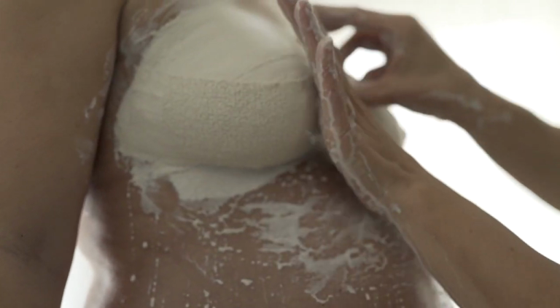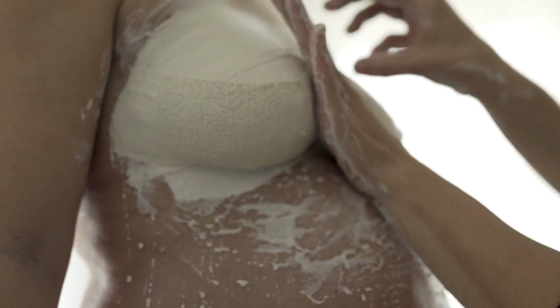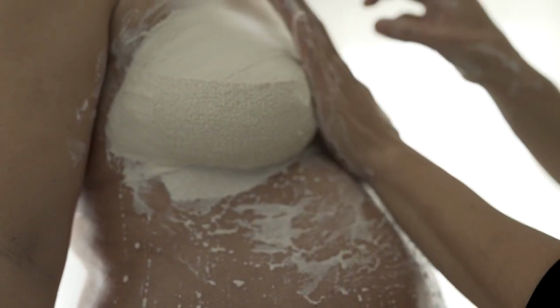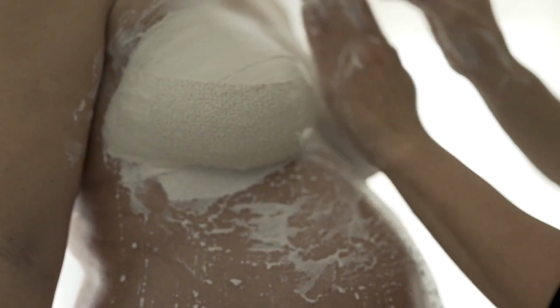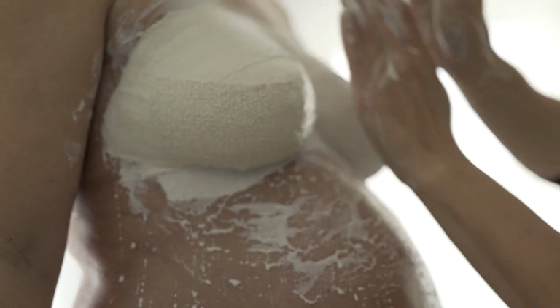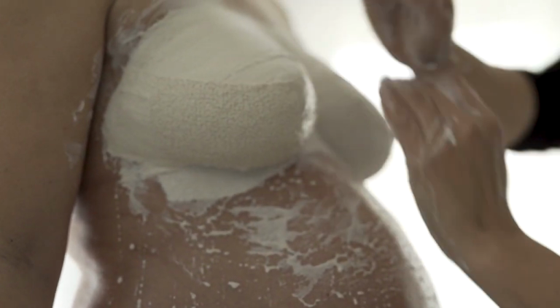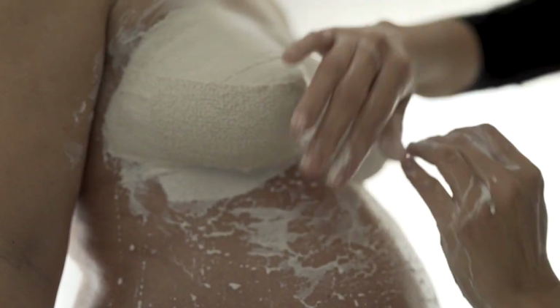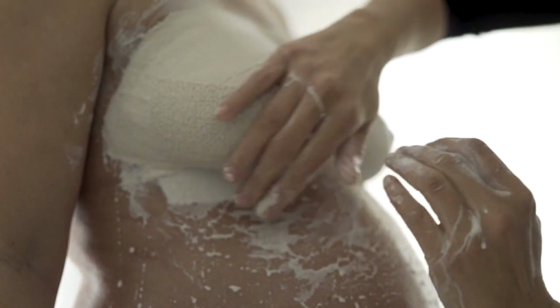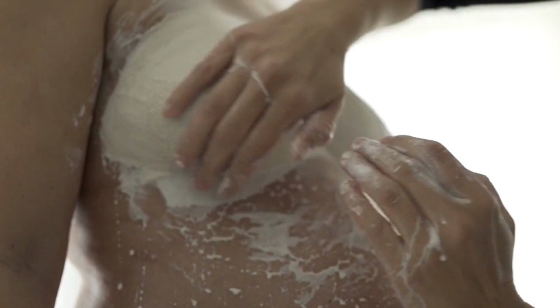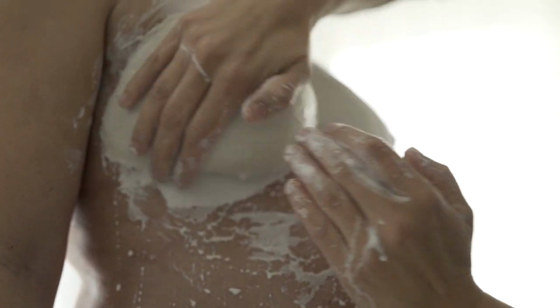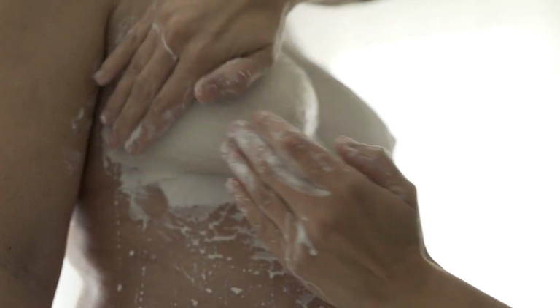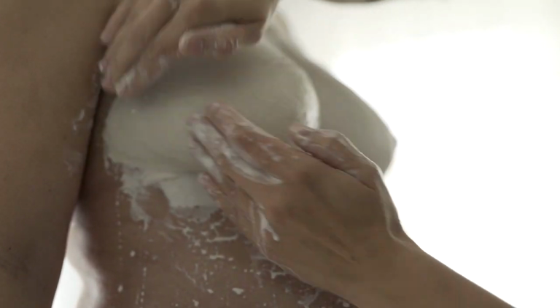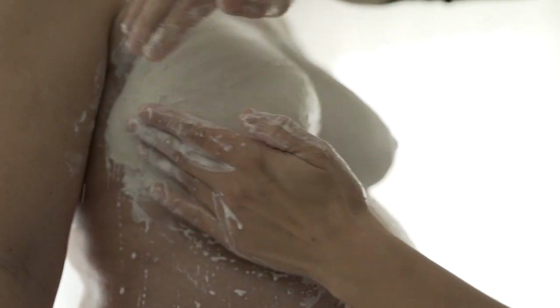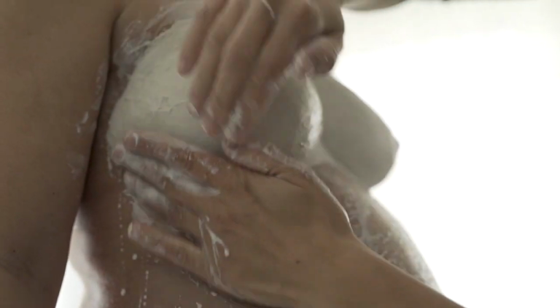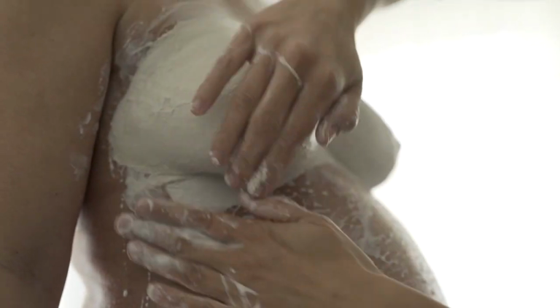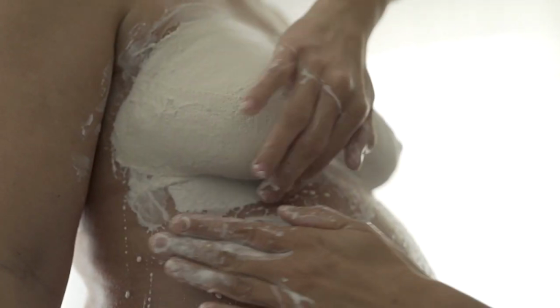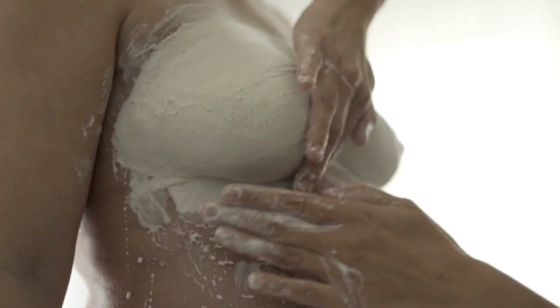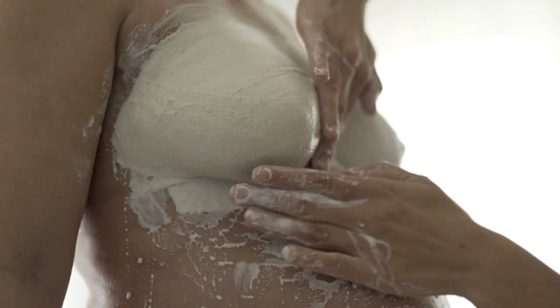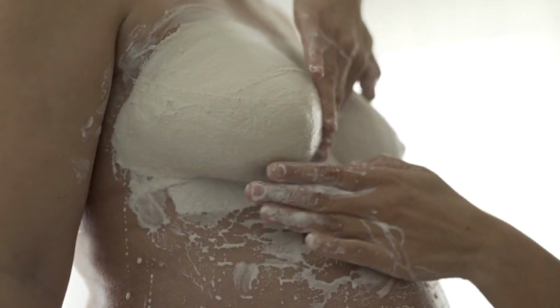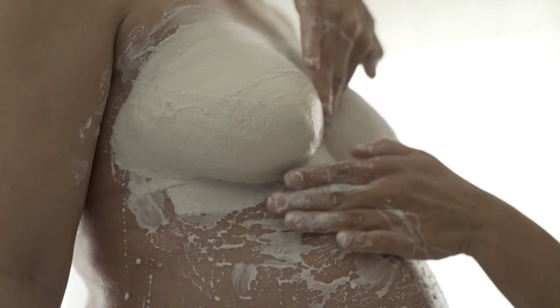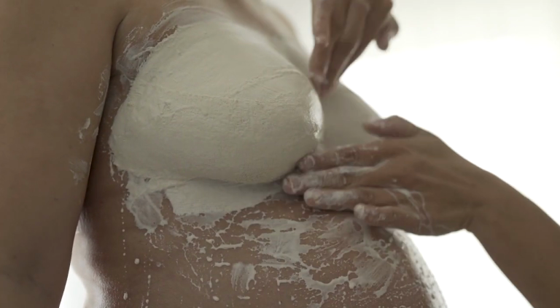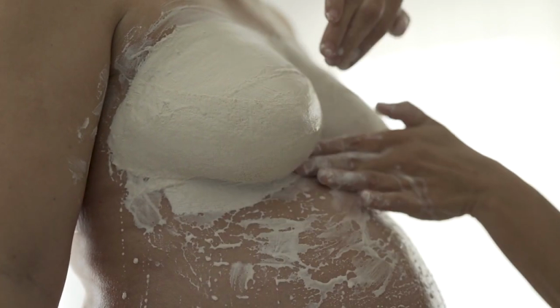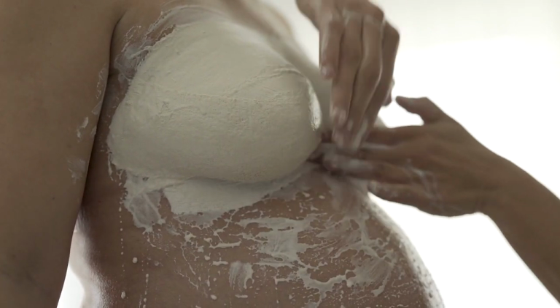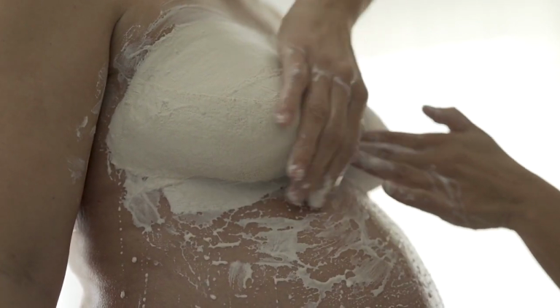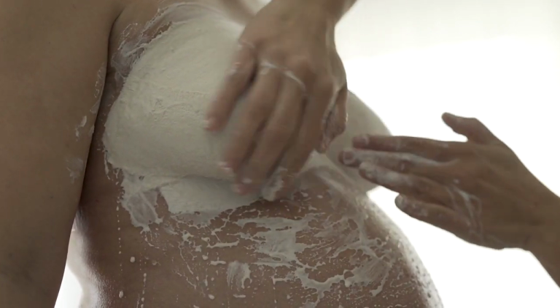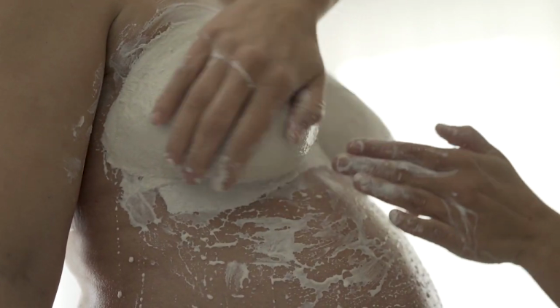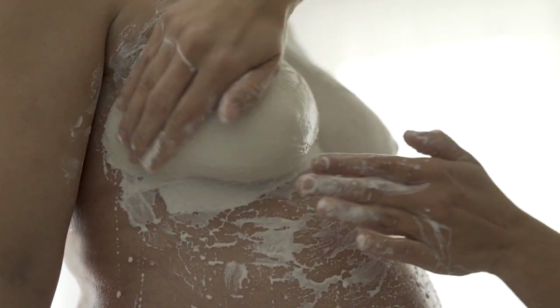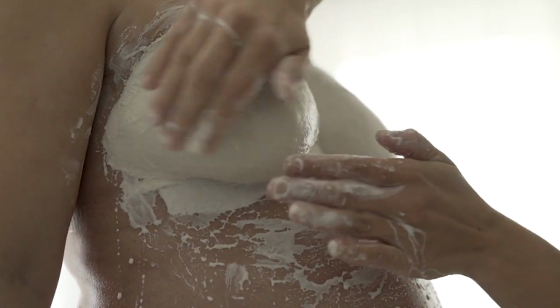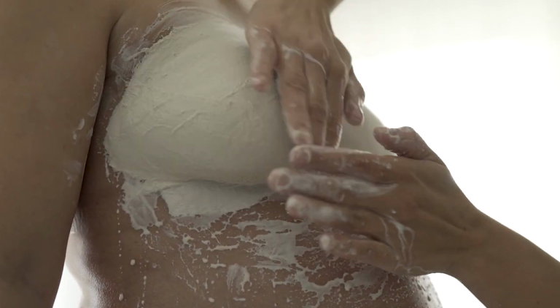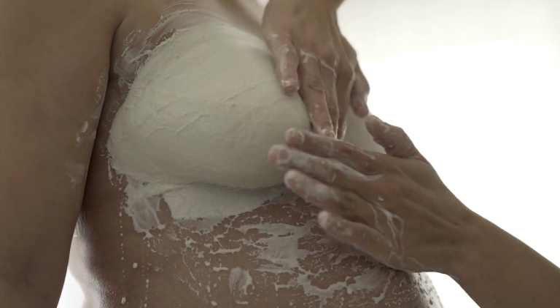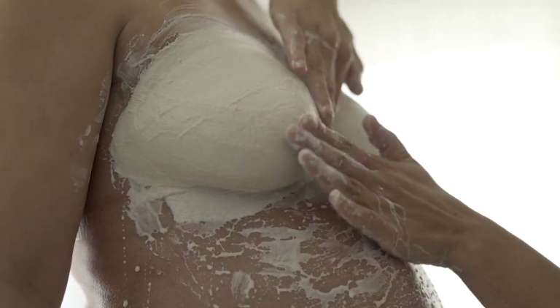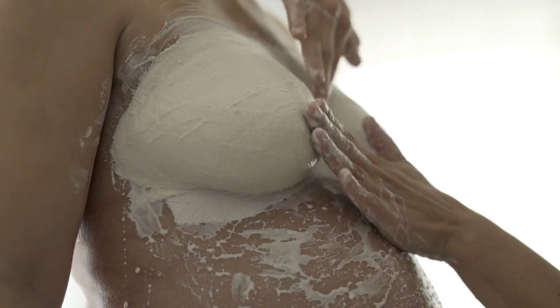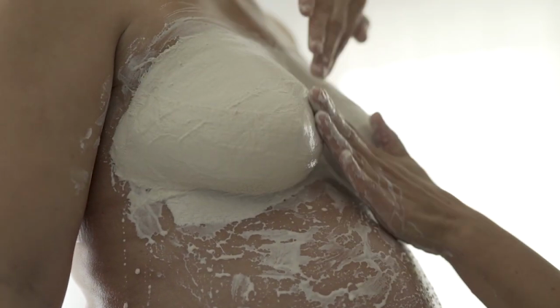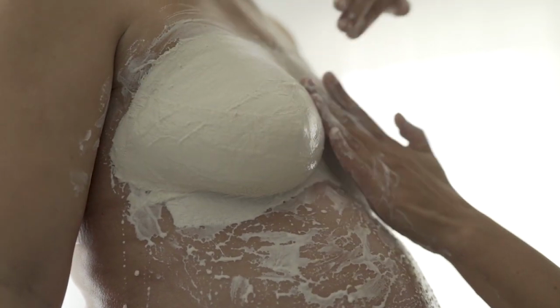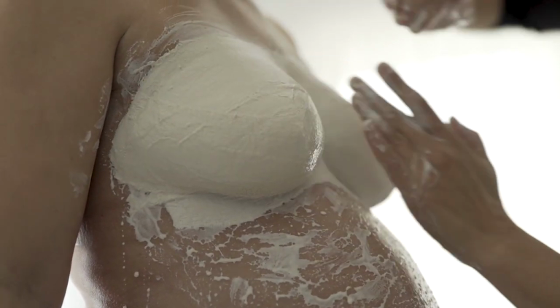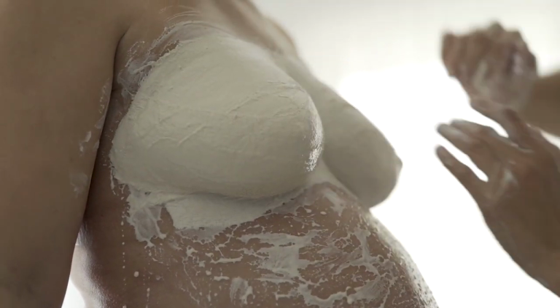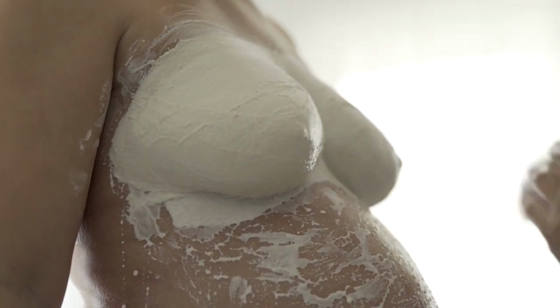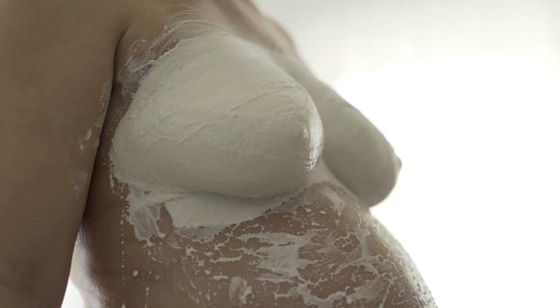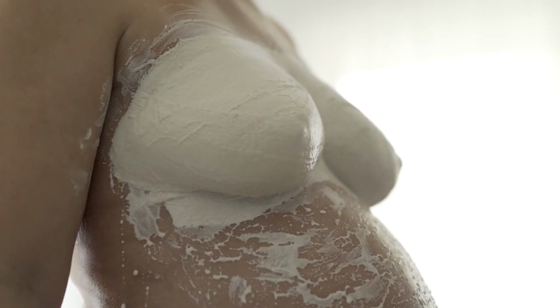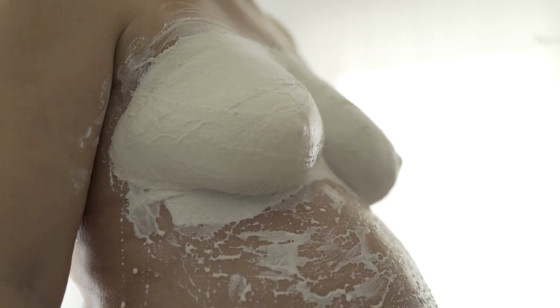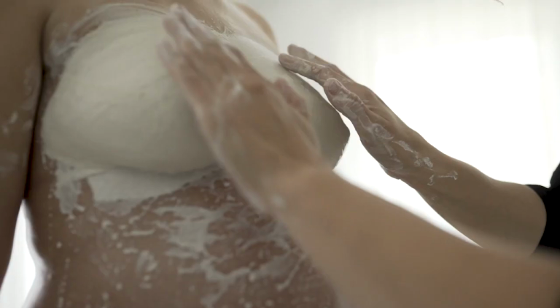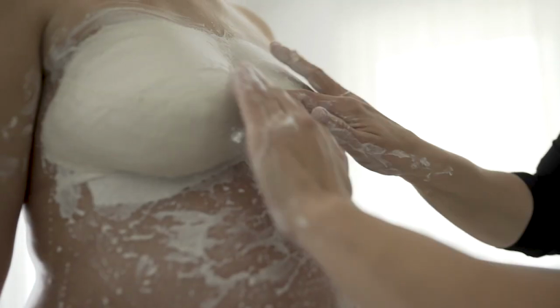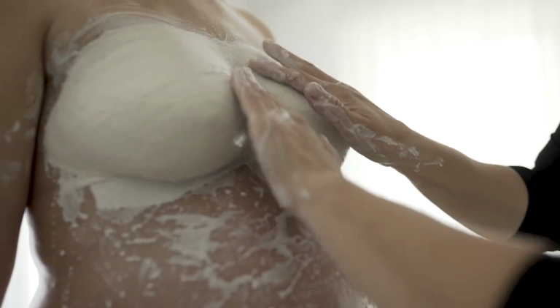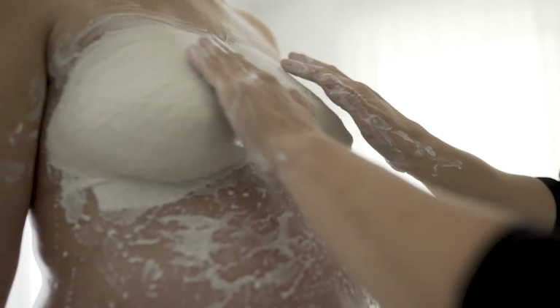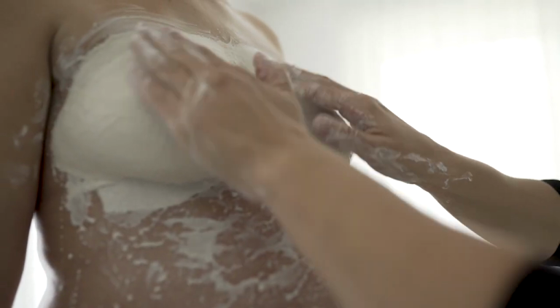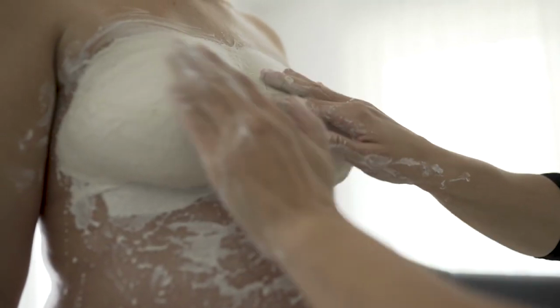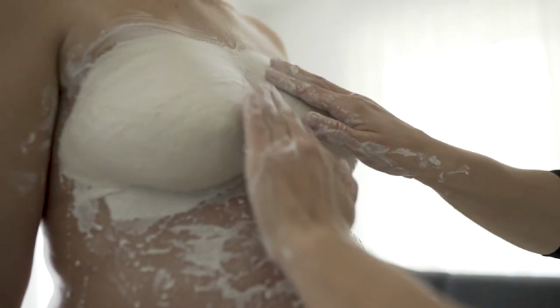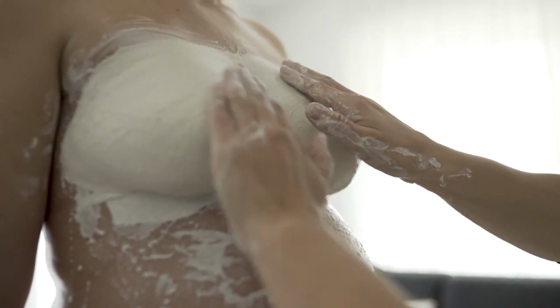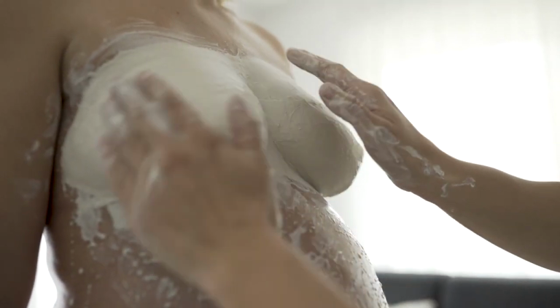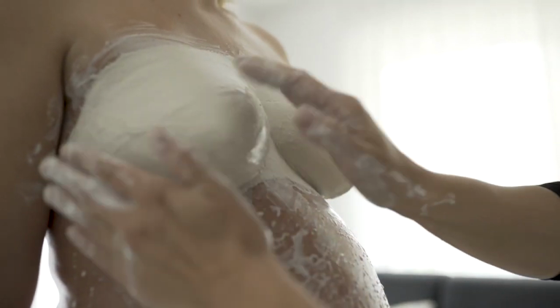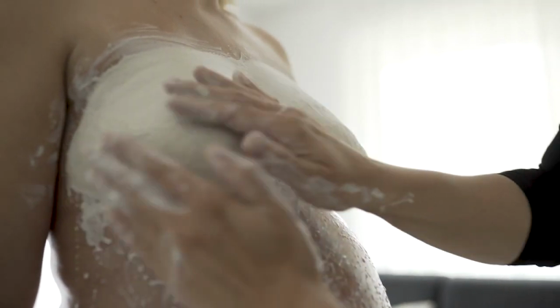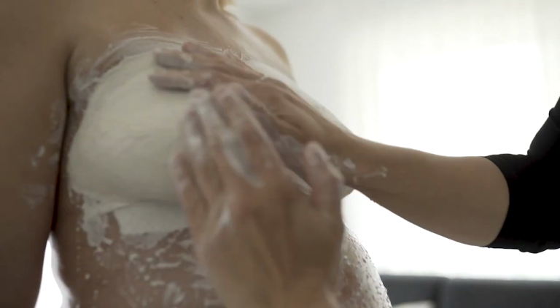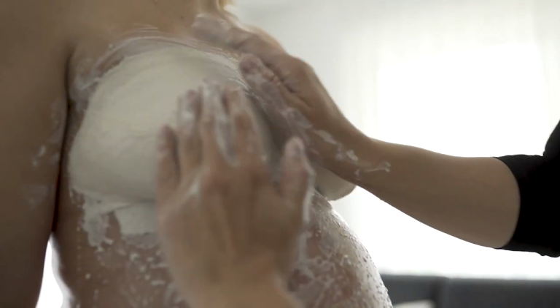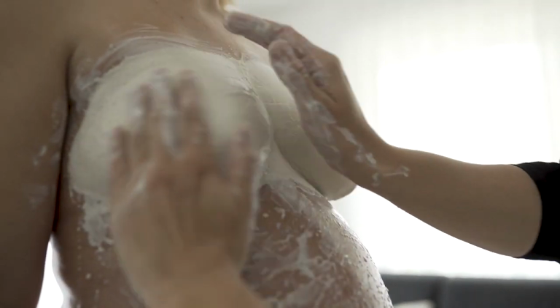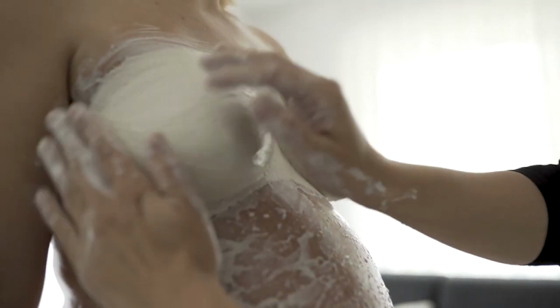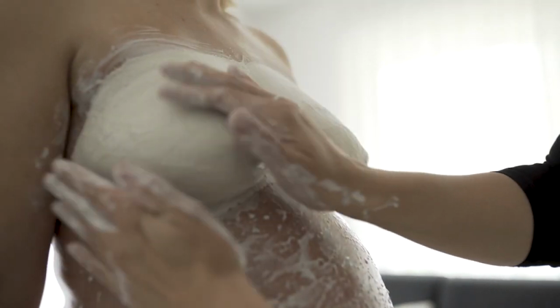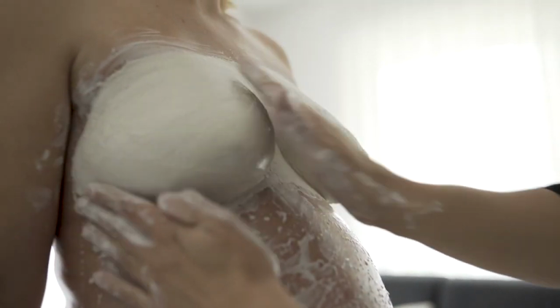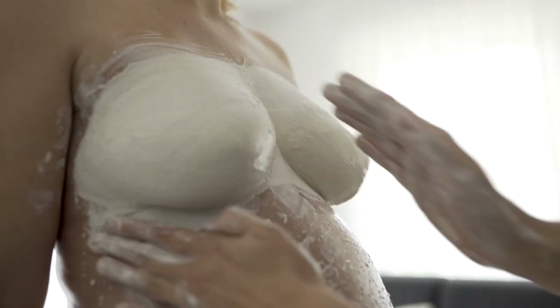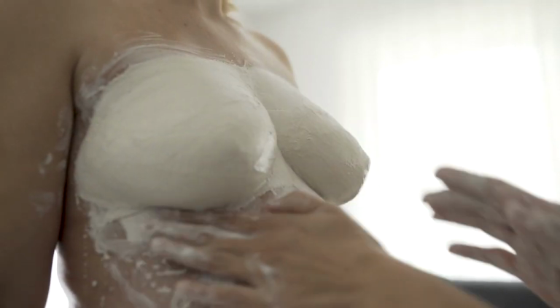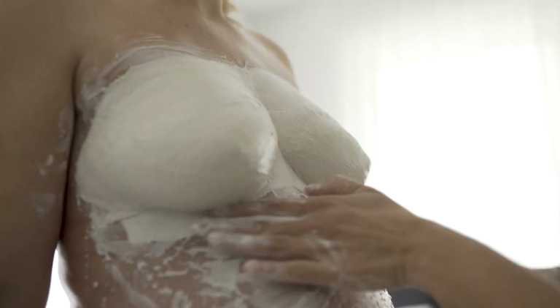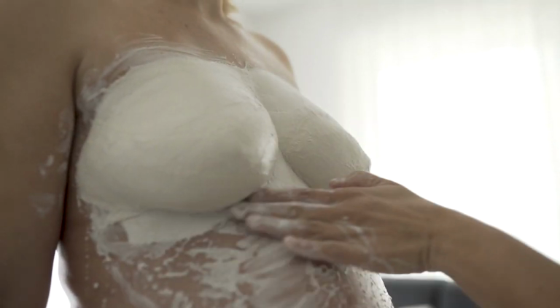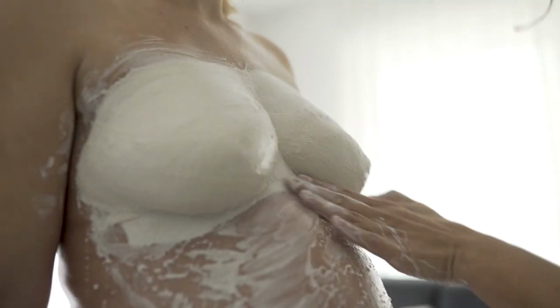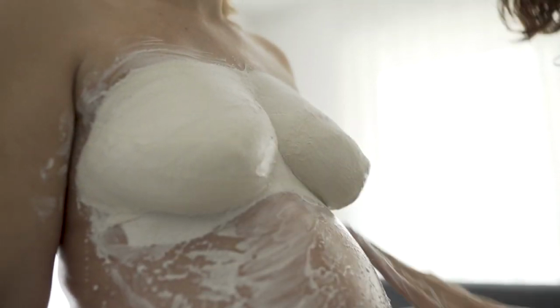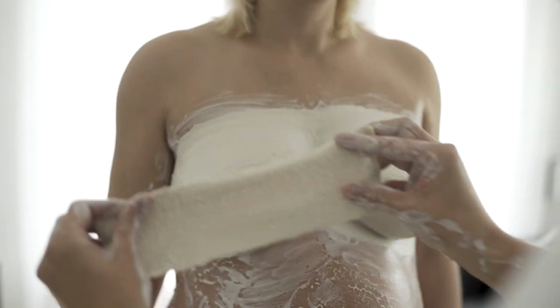Zirka vier Lagen der Gipsstreifen übereinander reichen, um eine gute Stabilität zu erhalten.